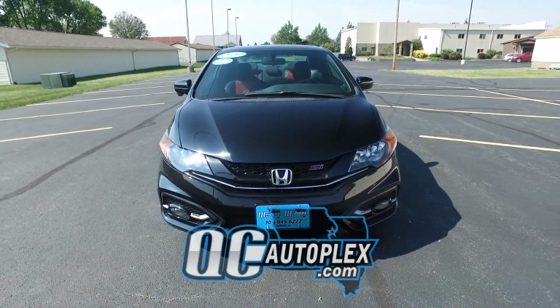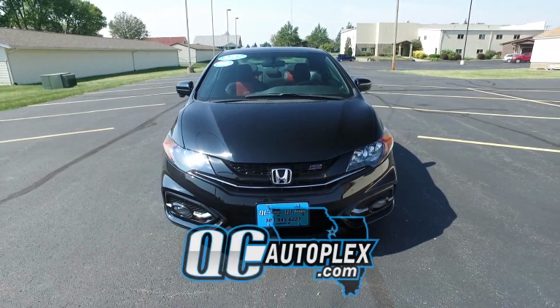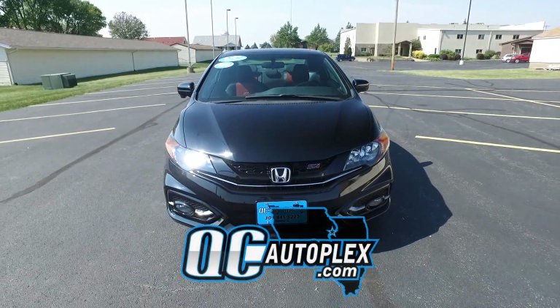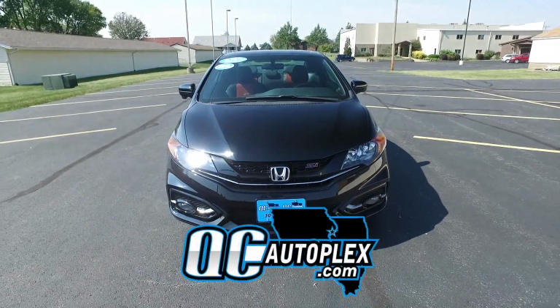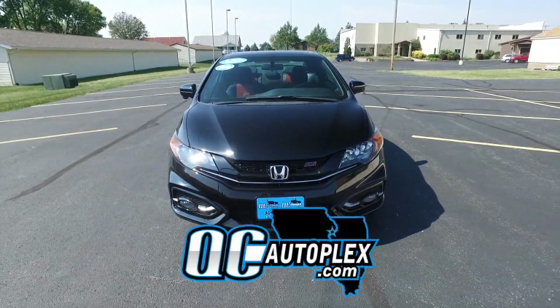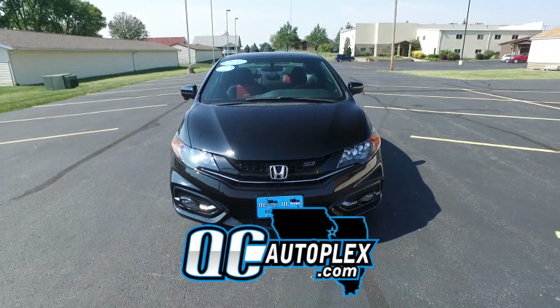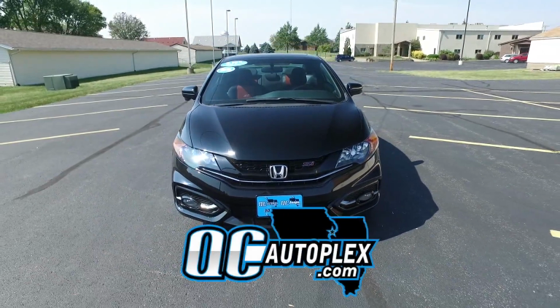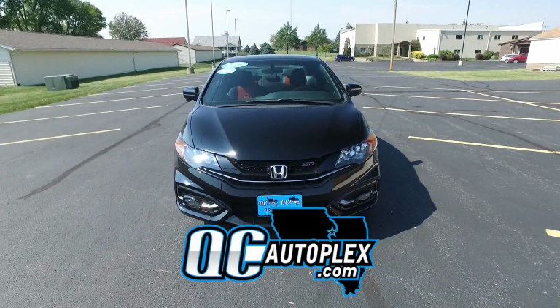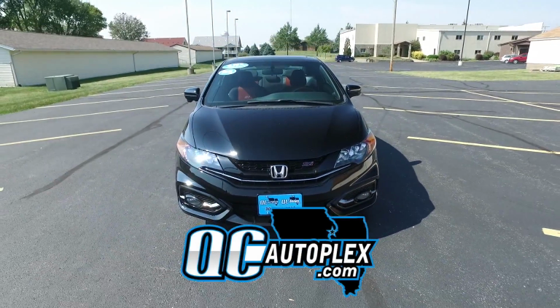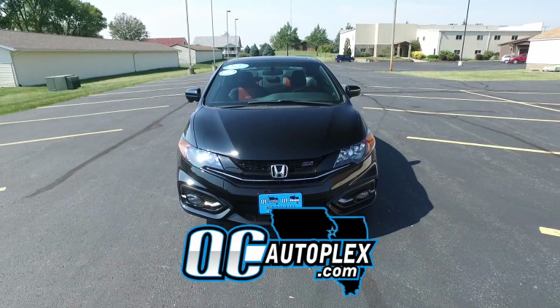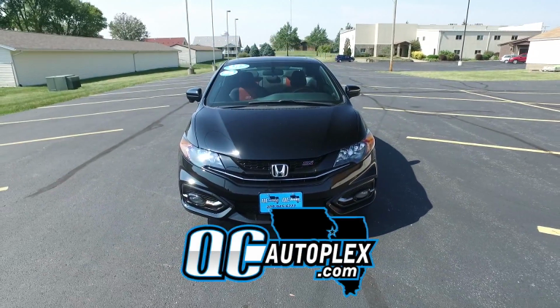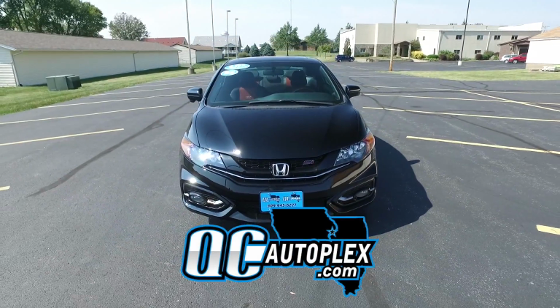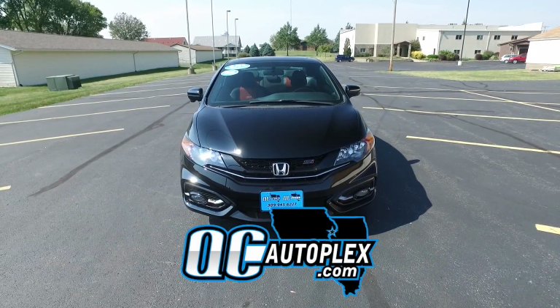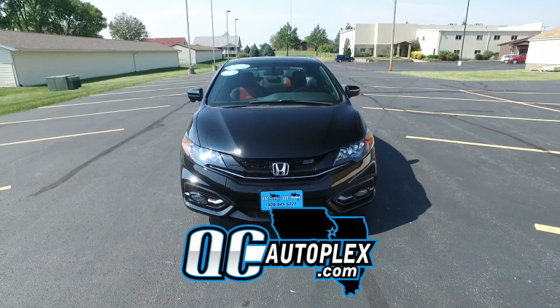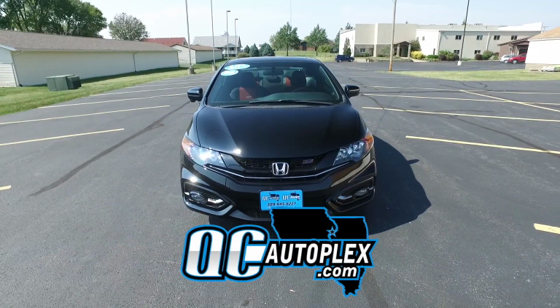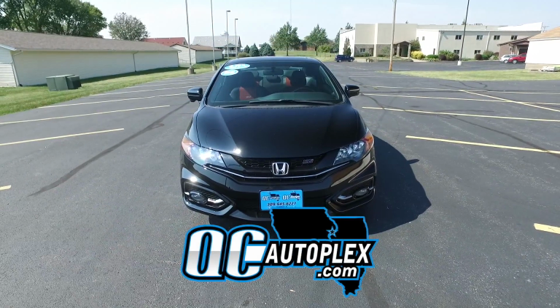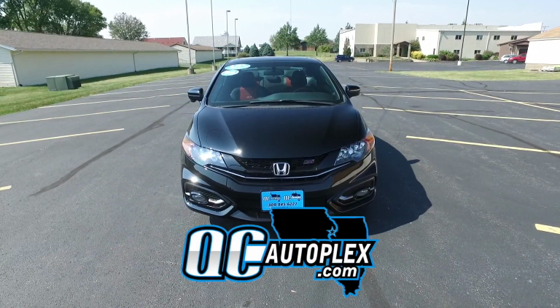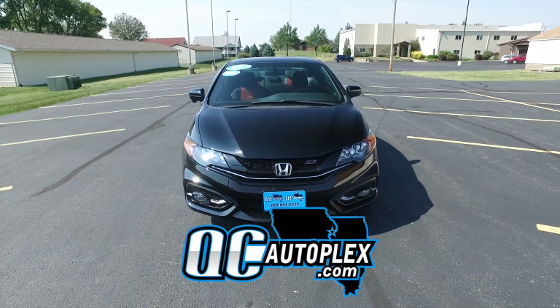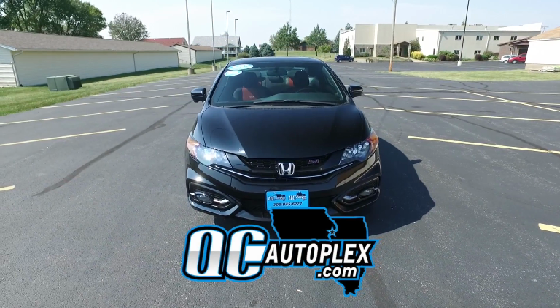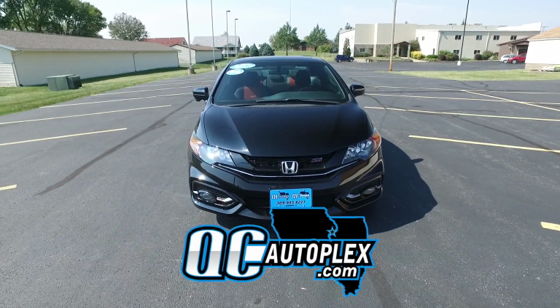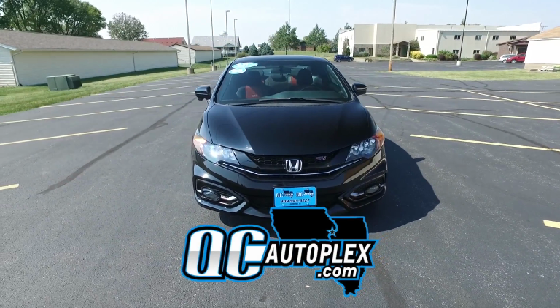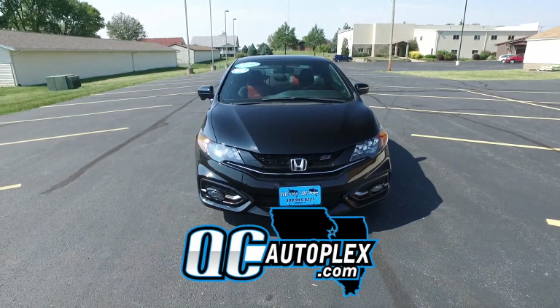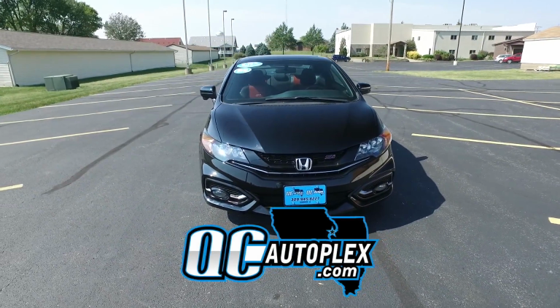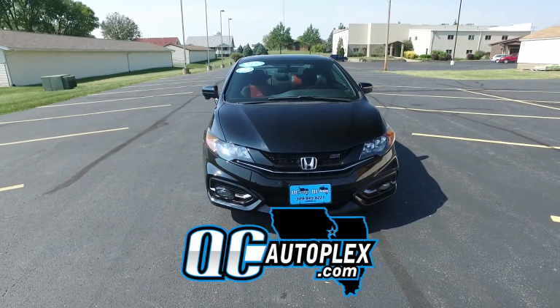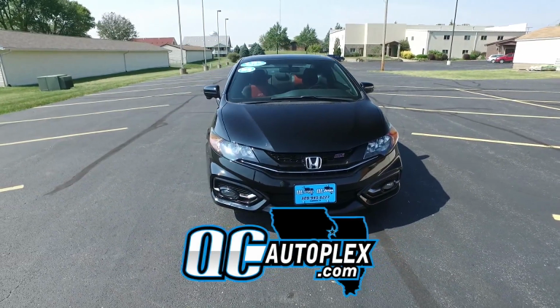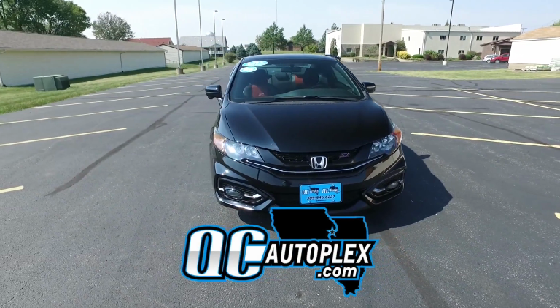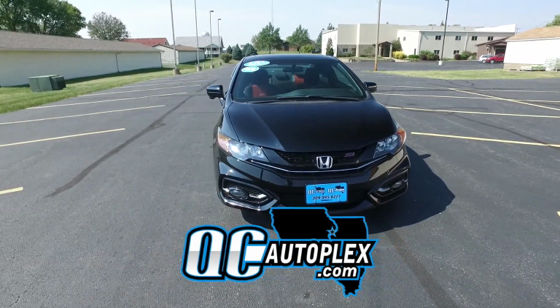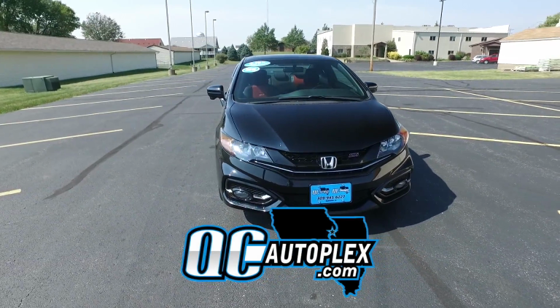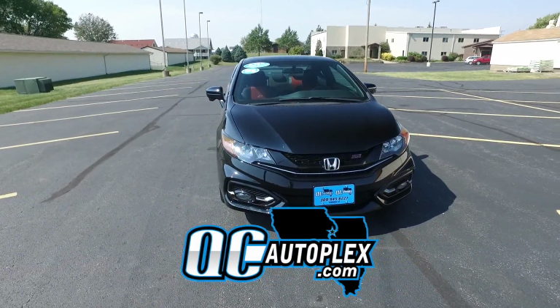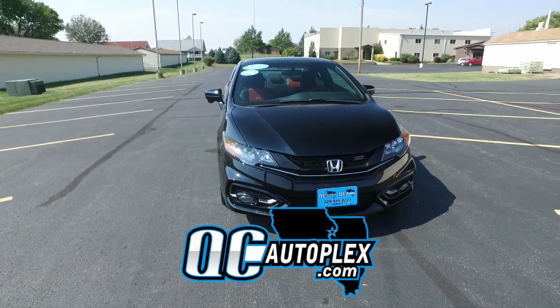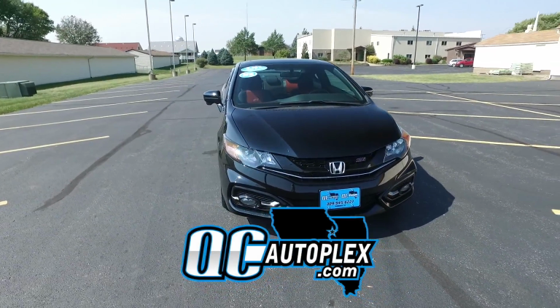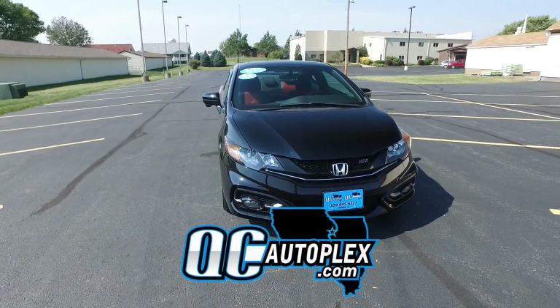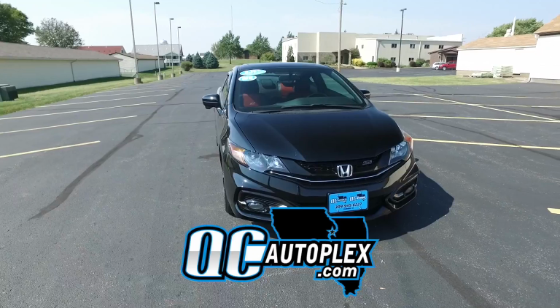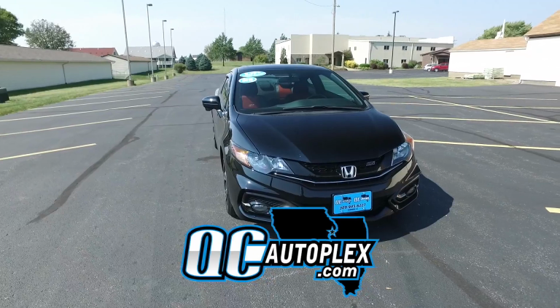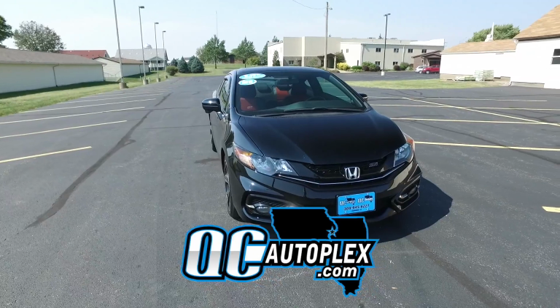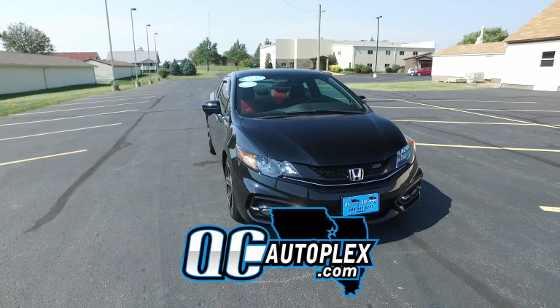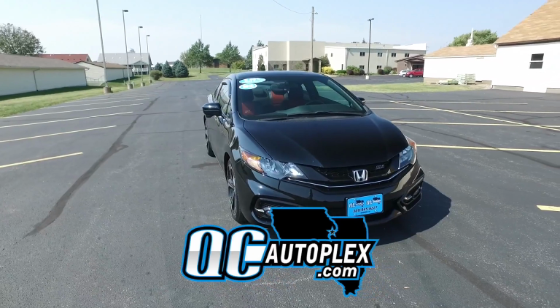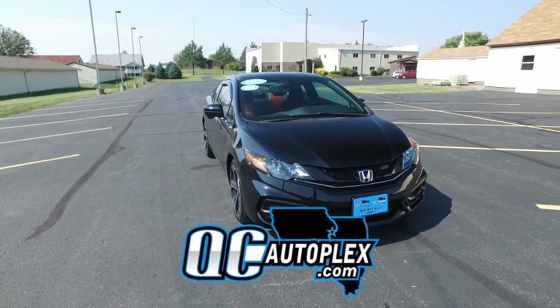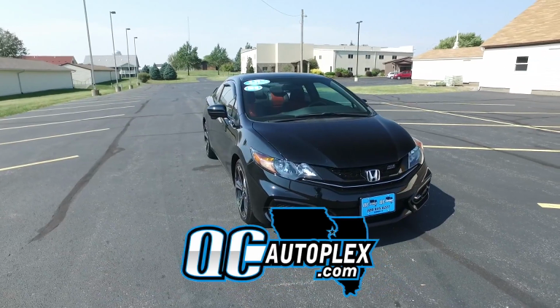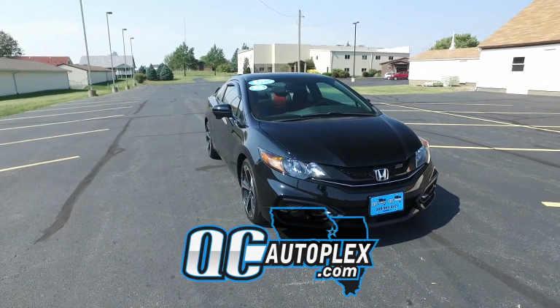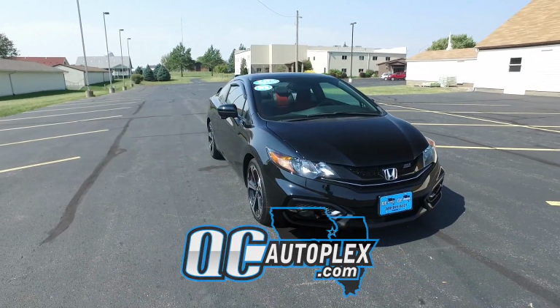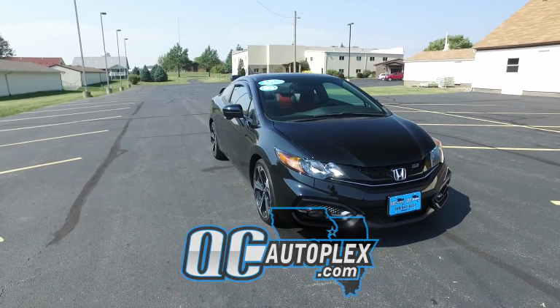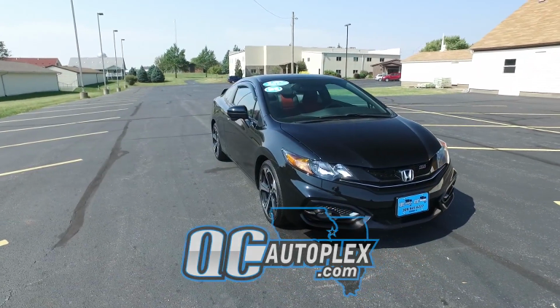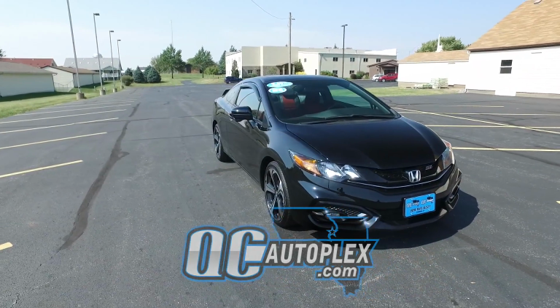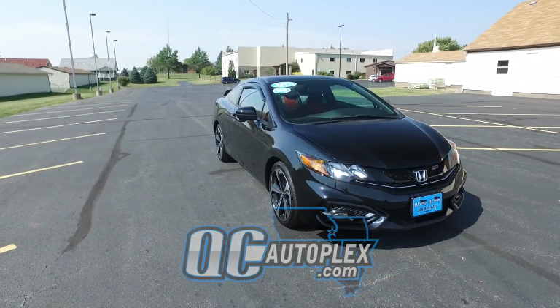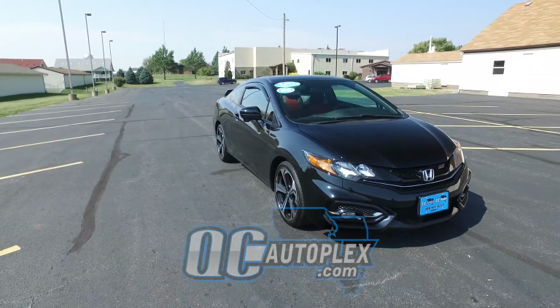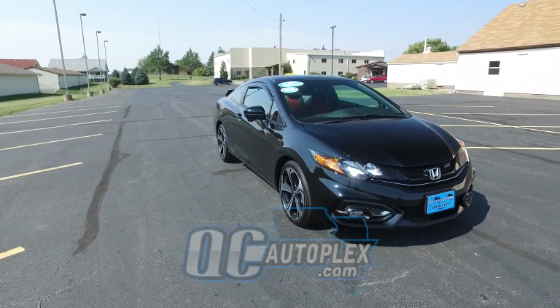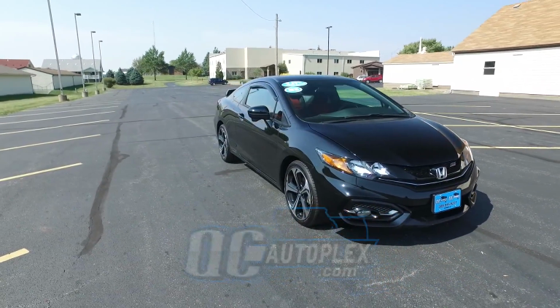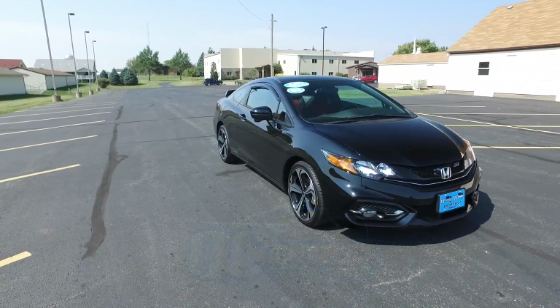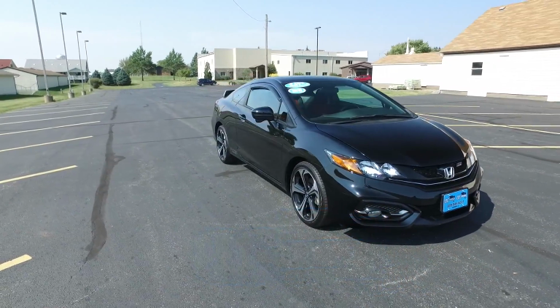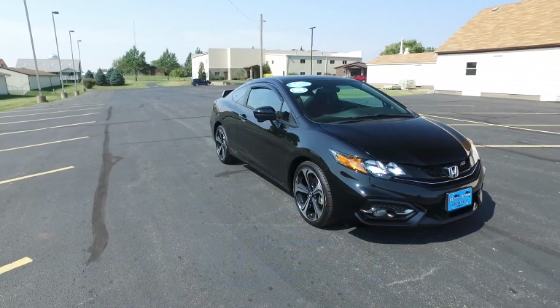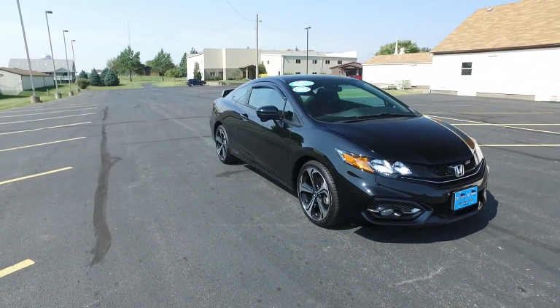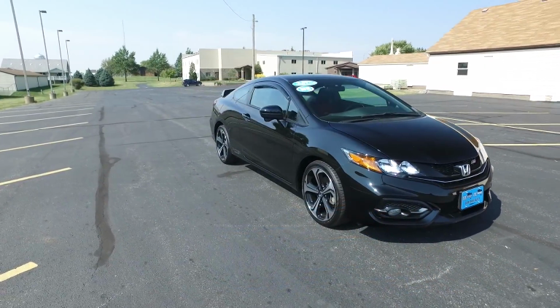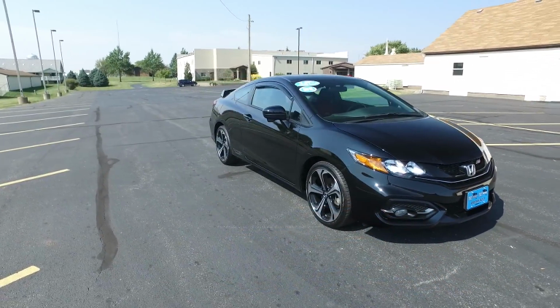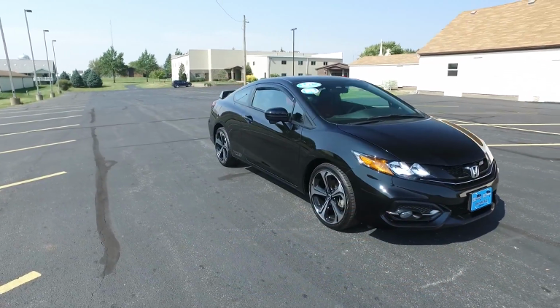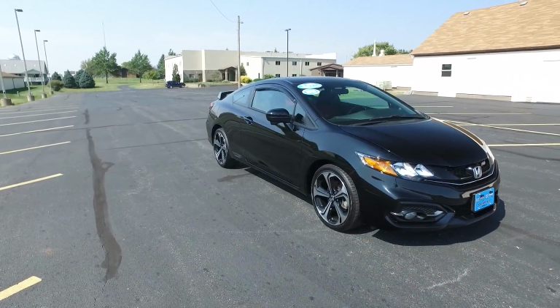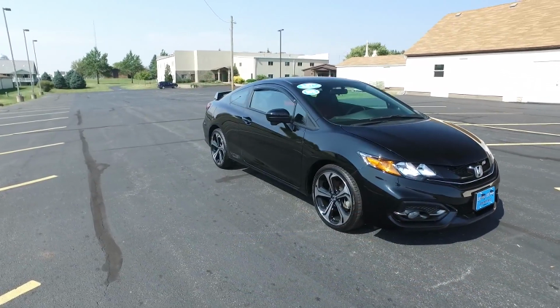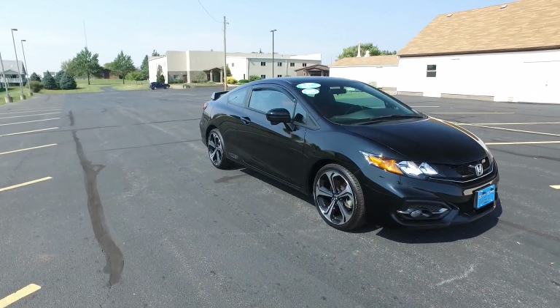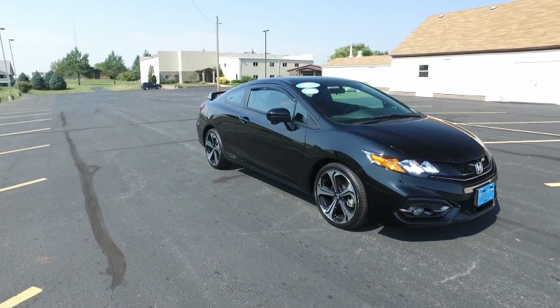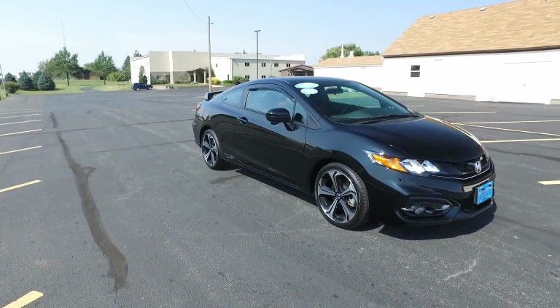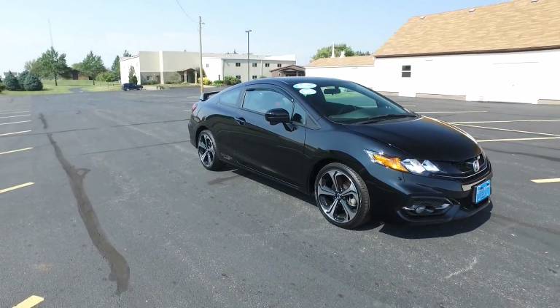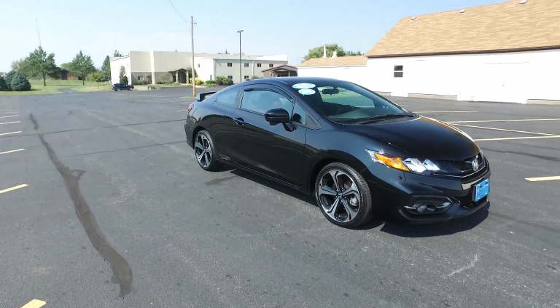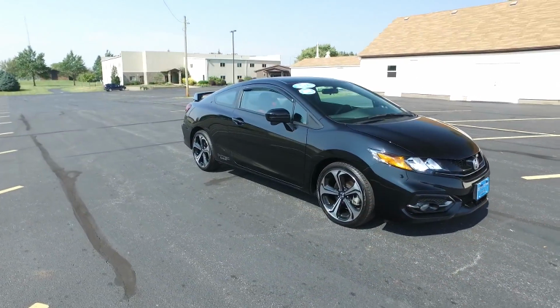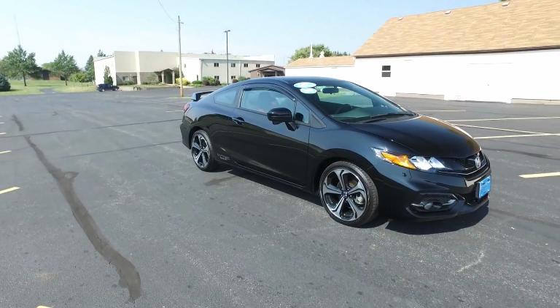QCautoplex.com. Hey everyone, we're looking at a 2015 Honda Civic SI.